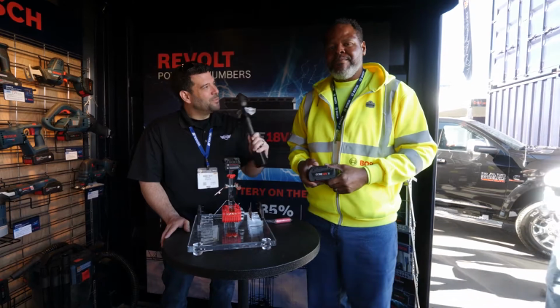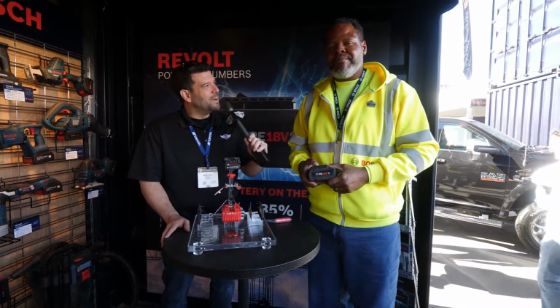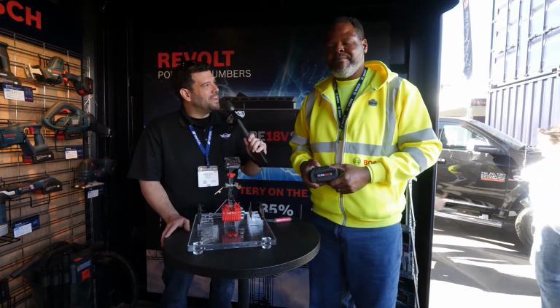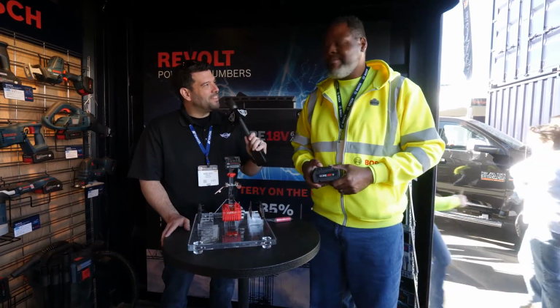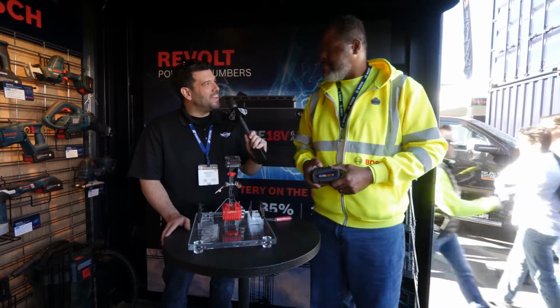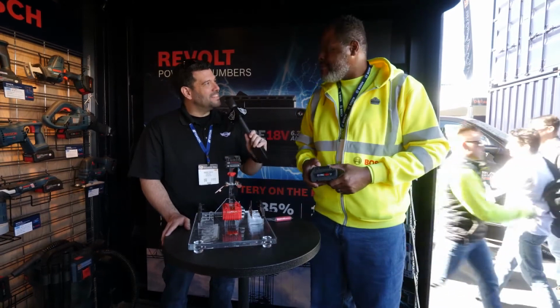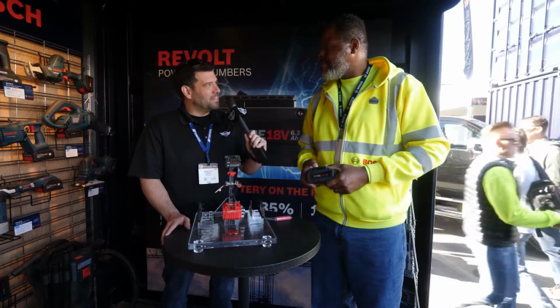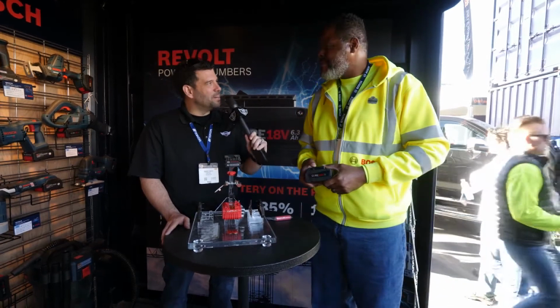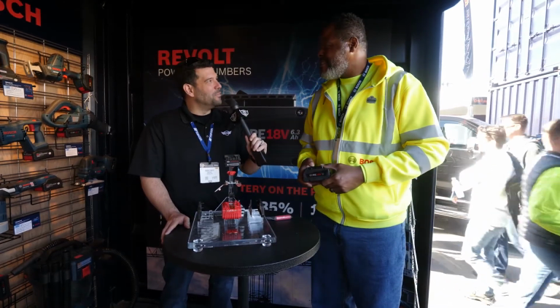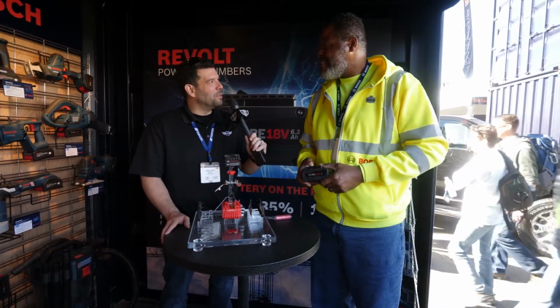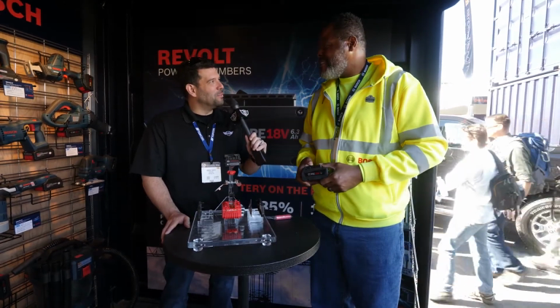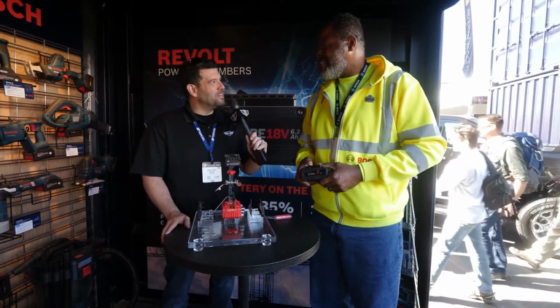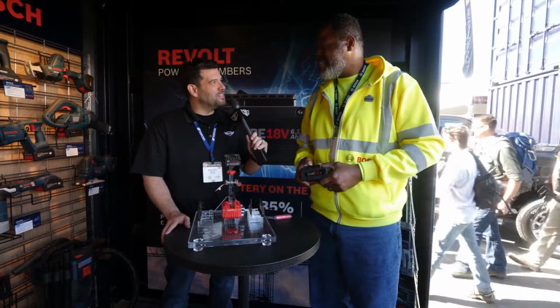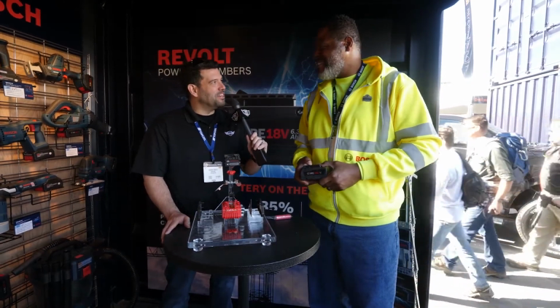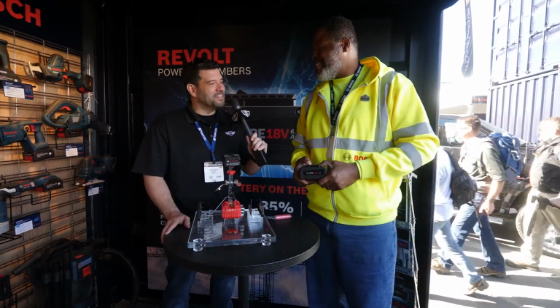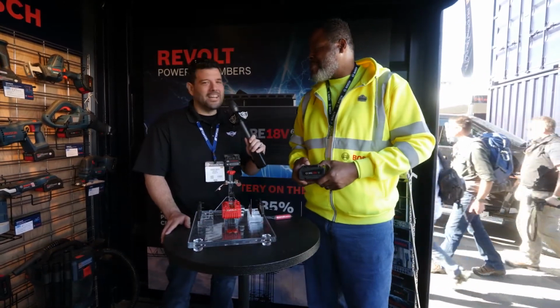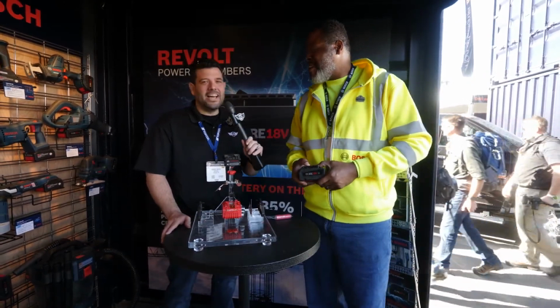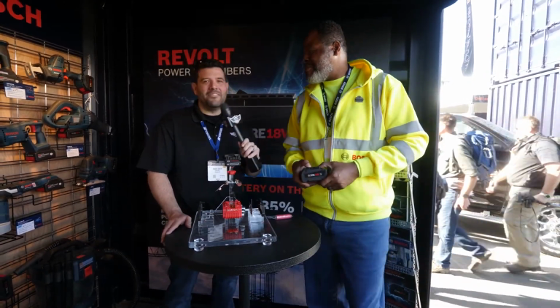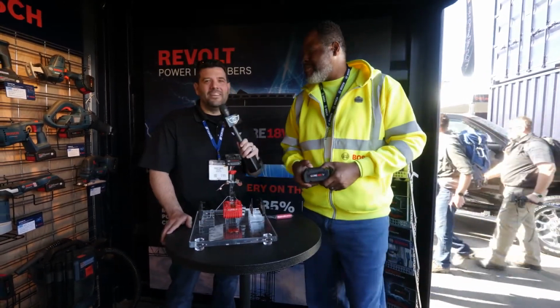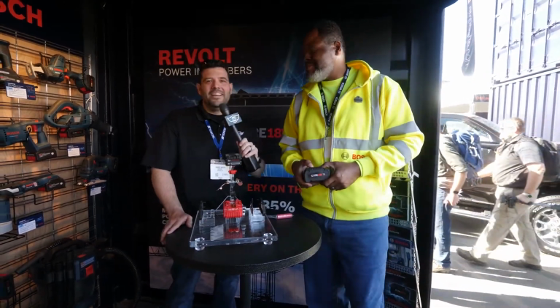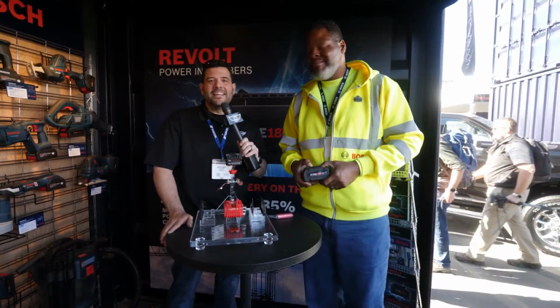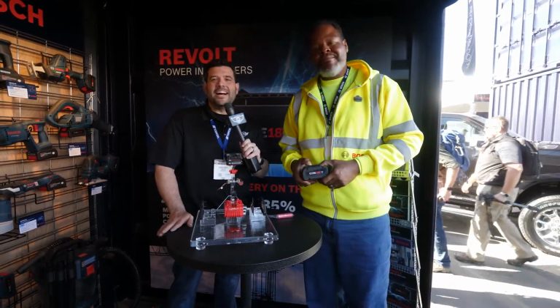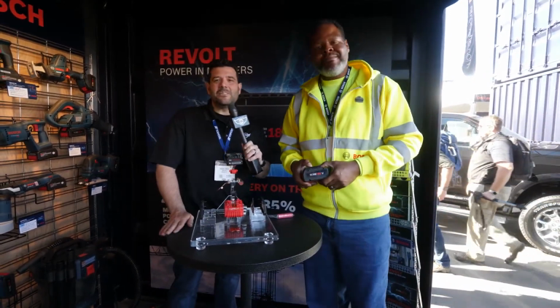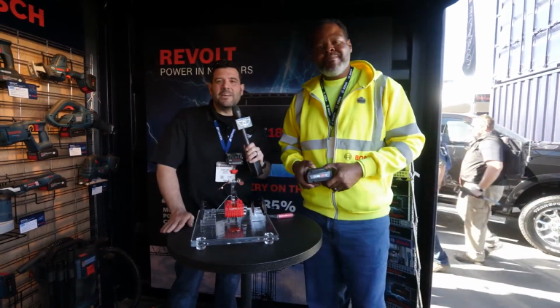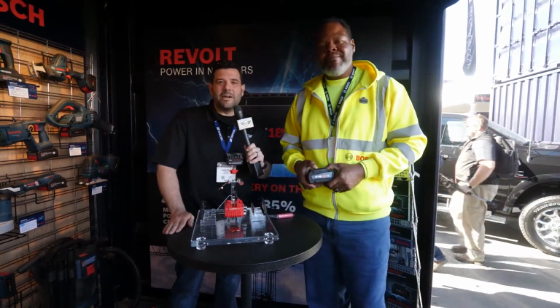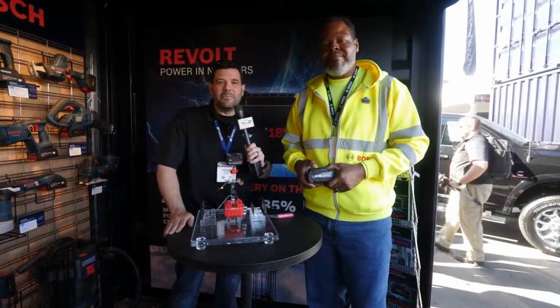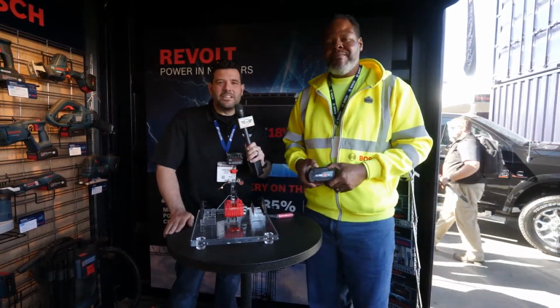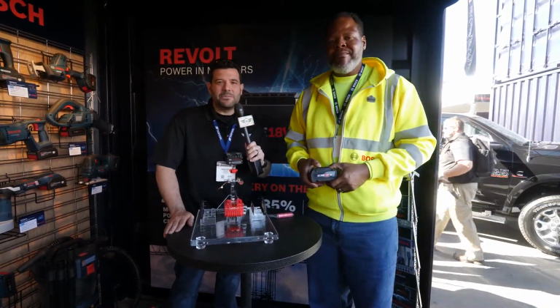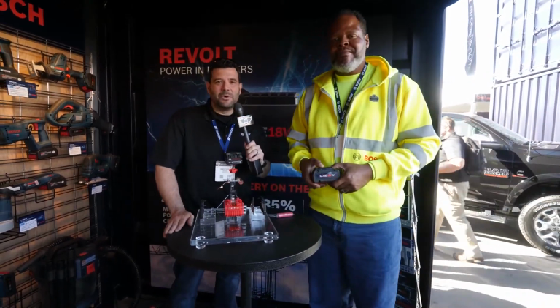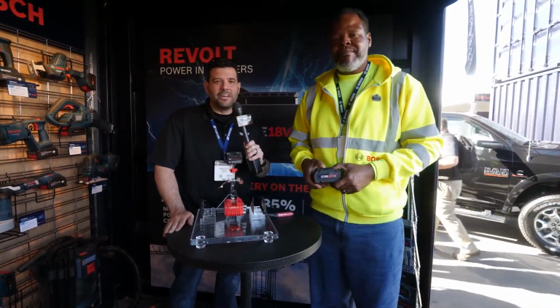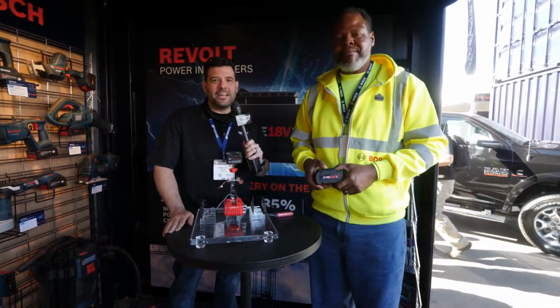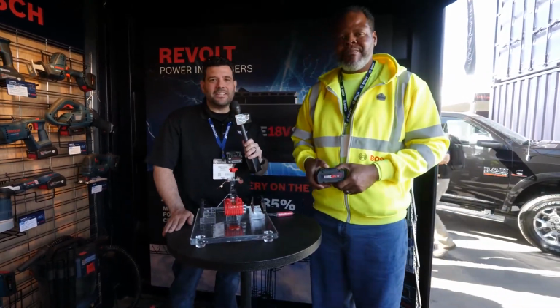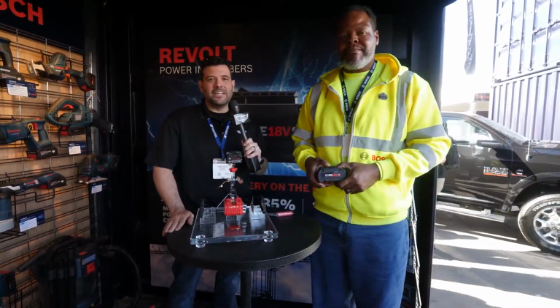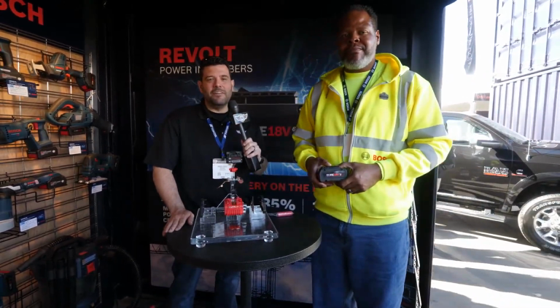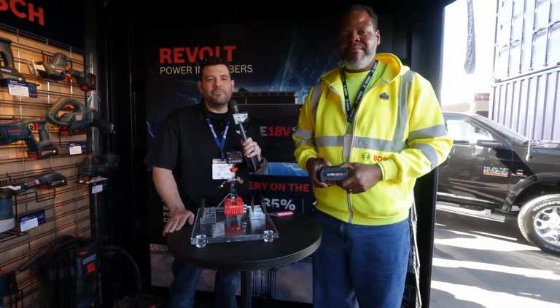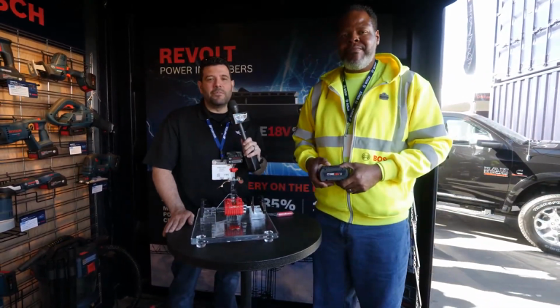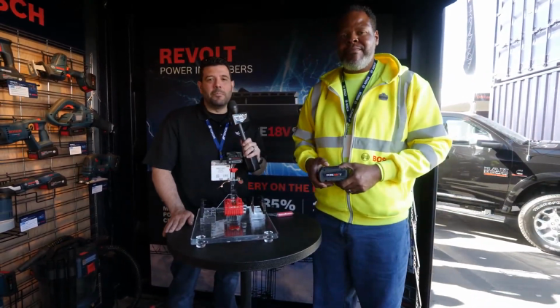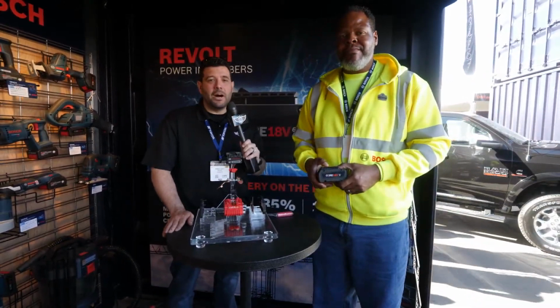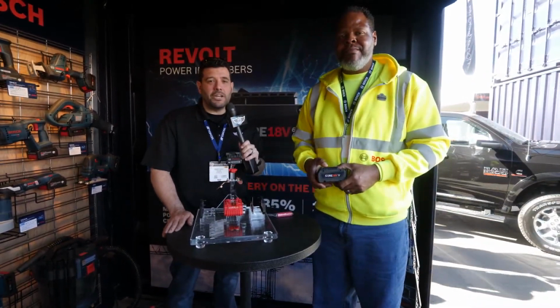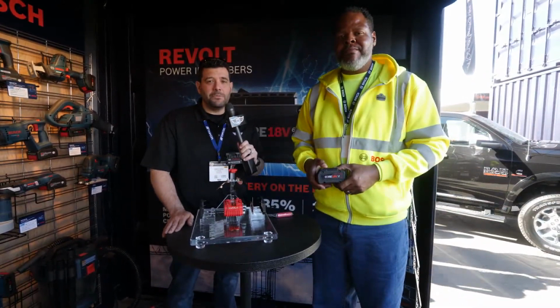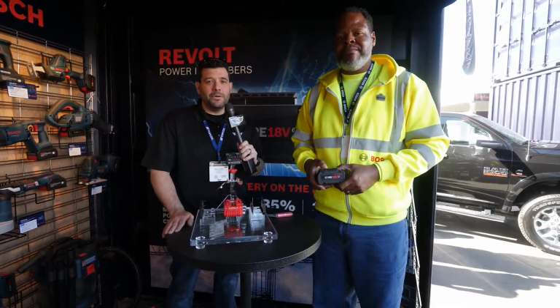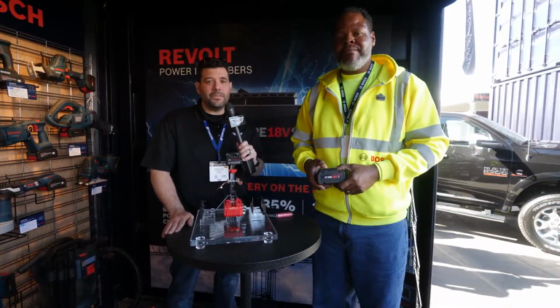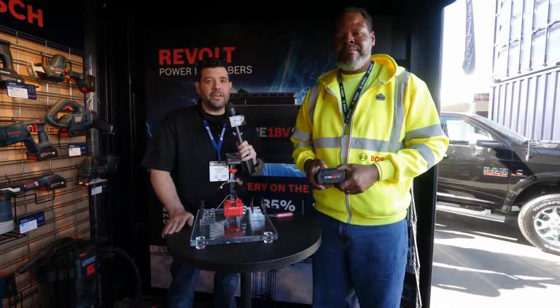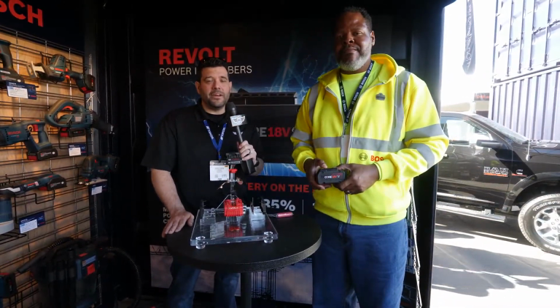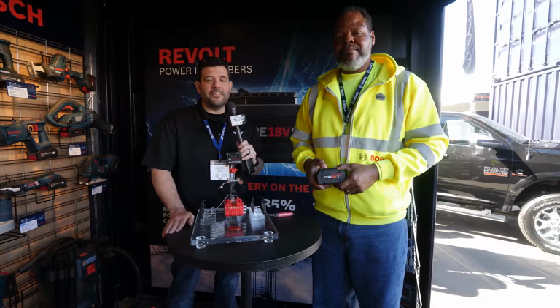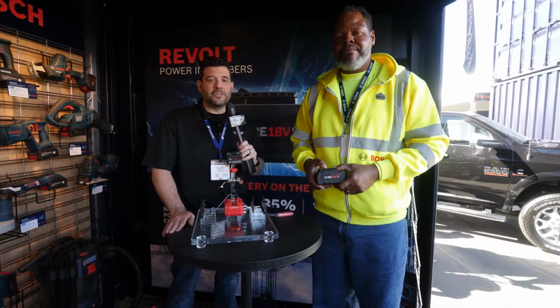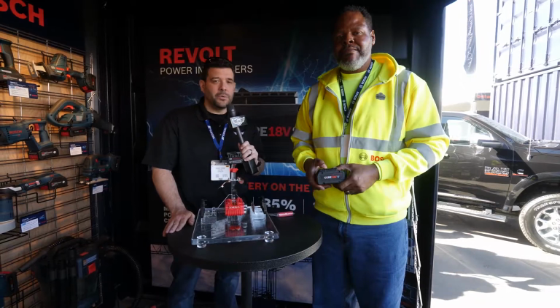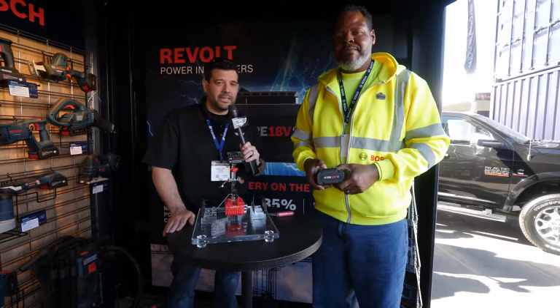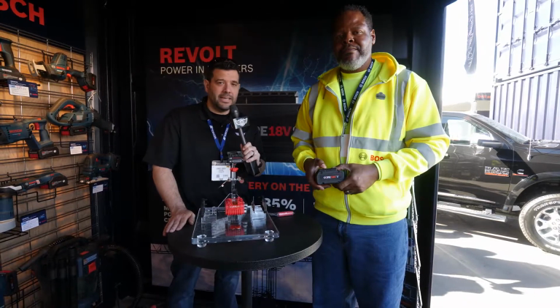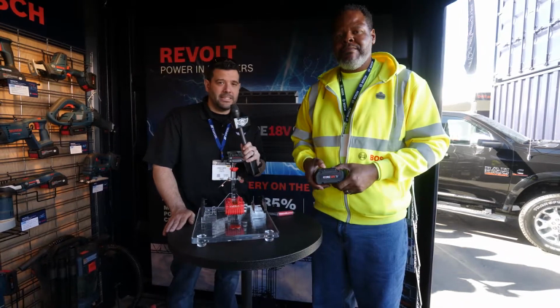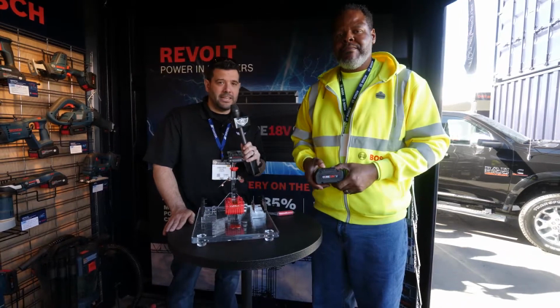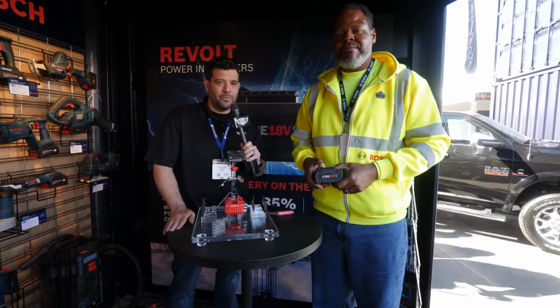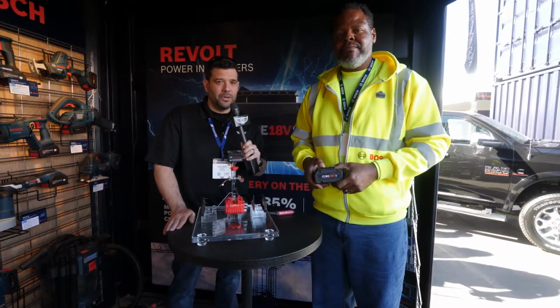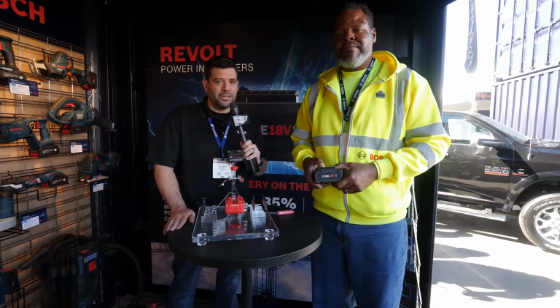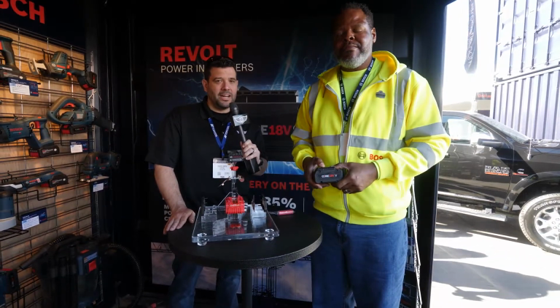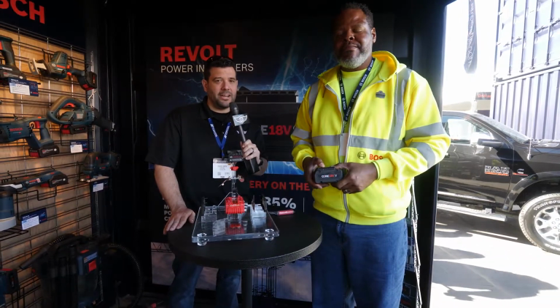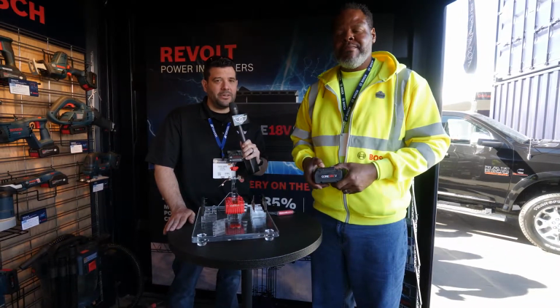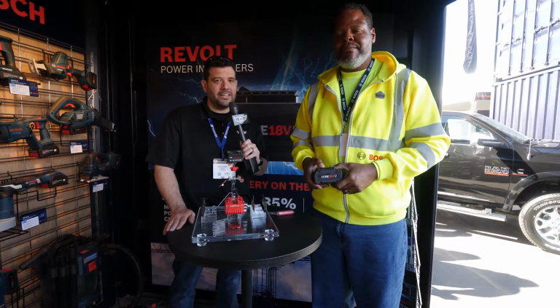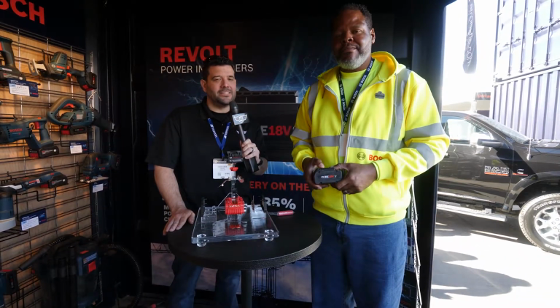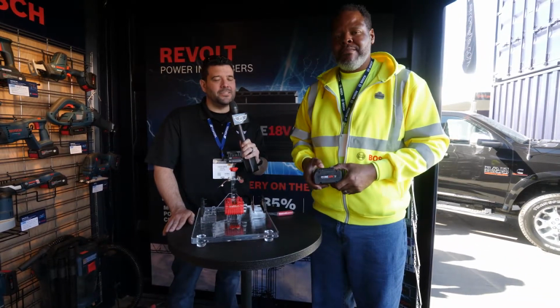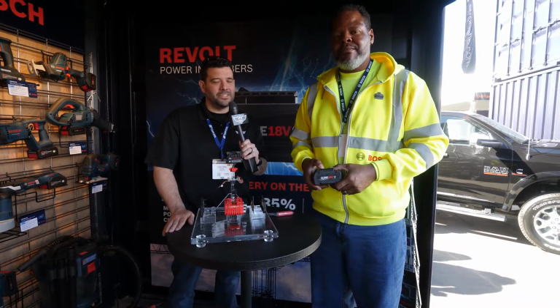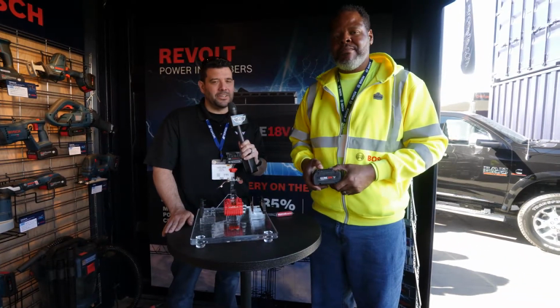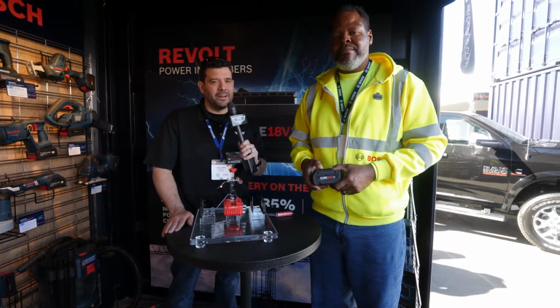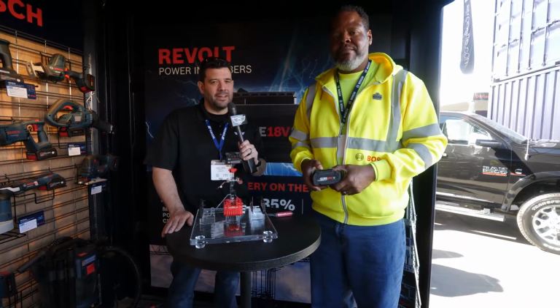Great, thanks Theron, really appreciate your time. Guys, we've got a bunch more yet to come from the Bosch booth here at the 2018 World of Concrete, so stick around.